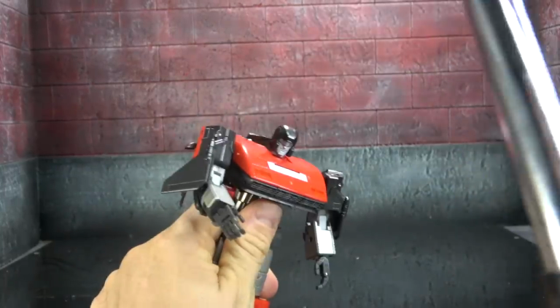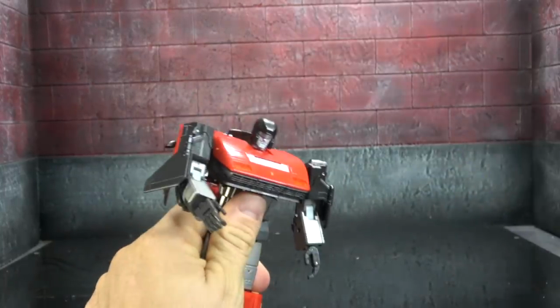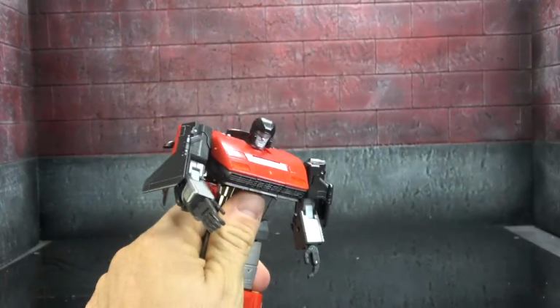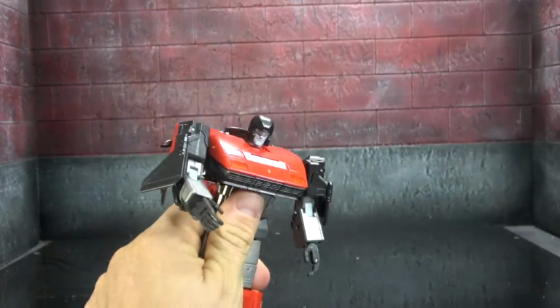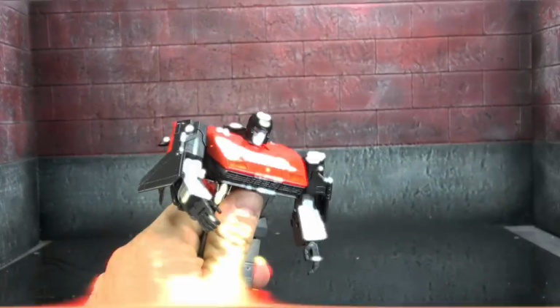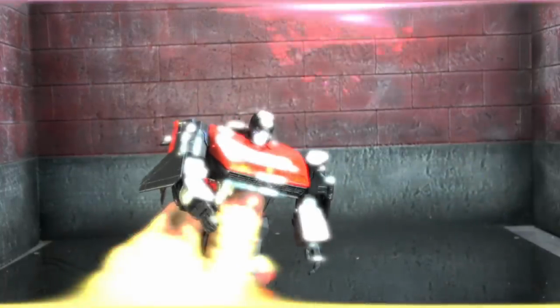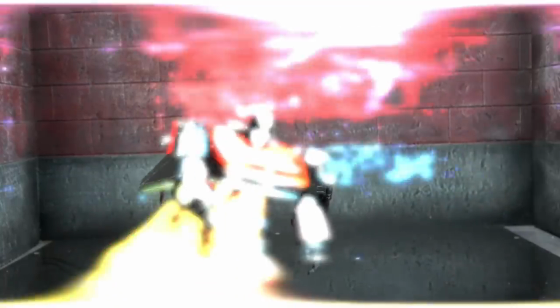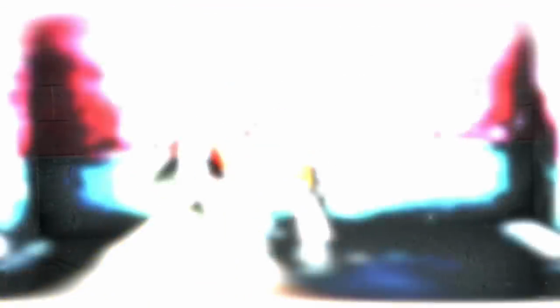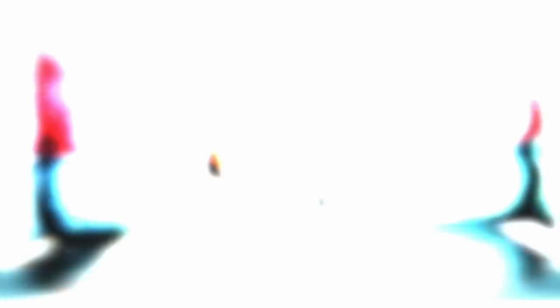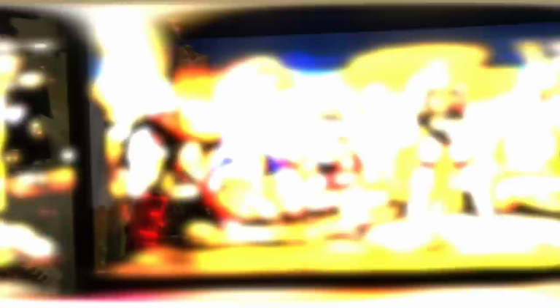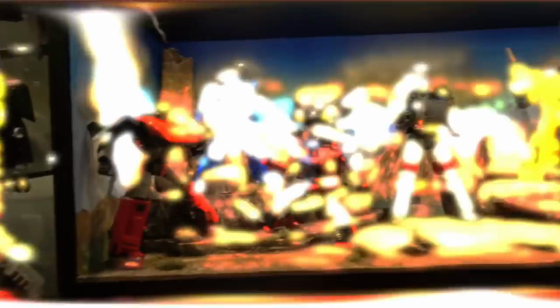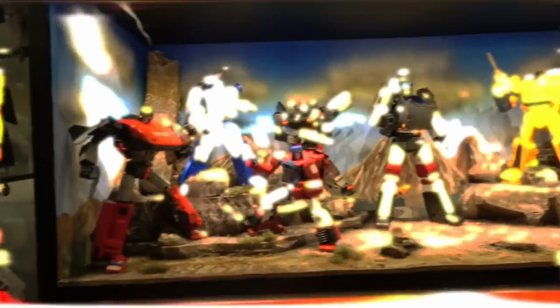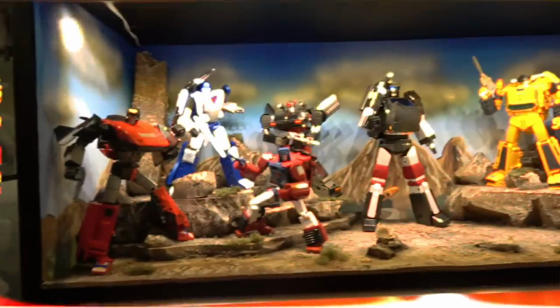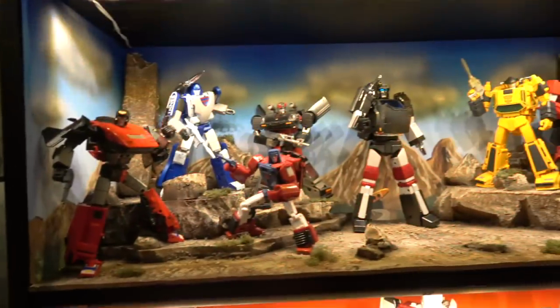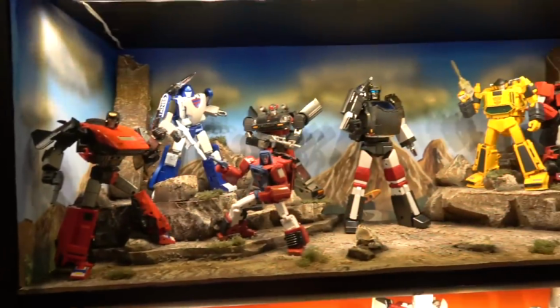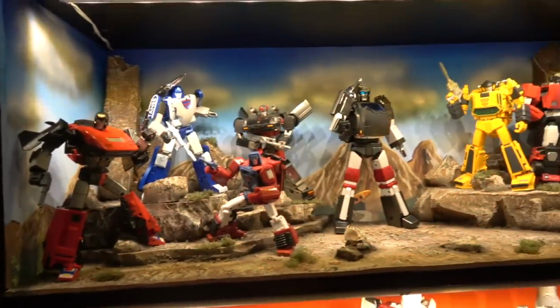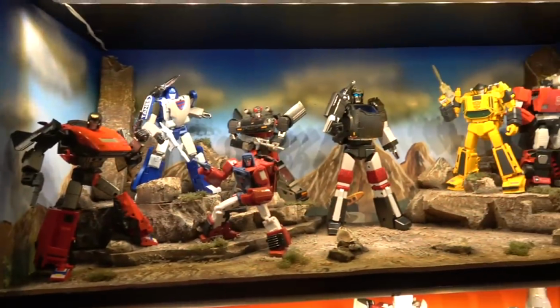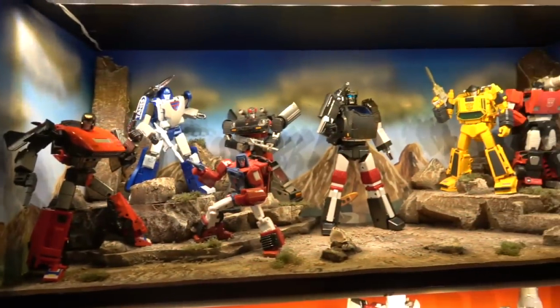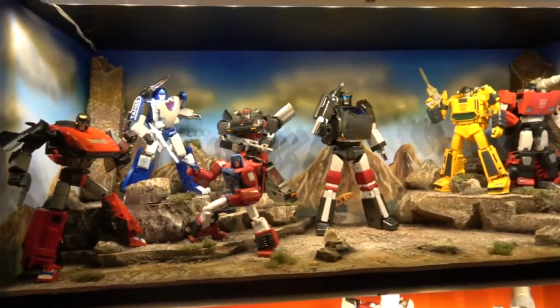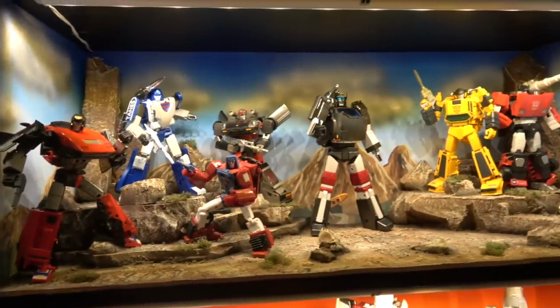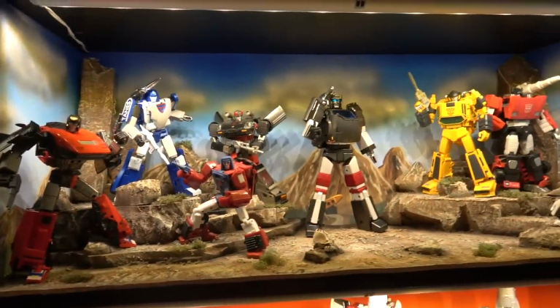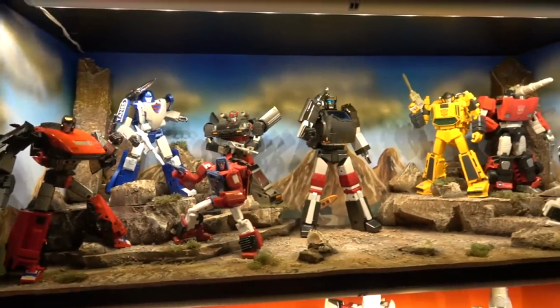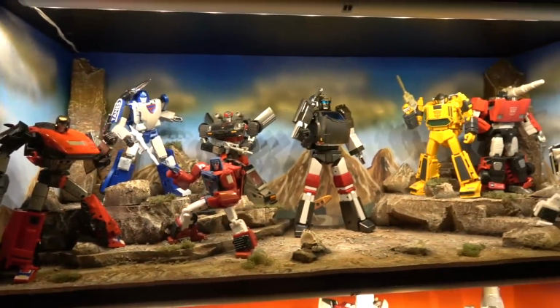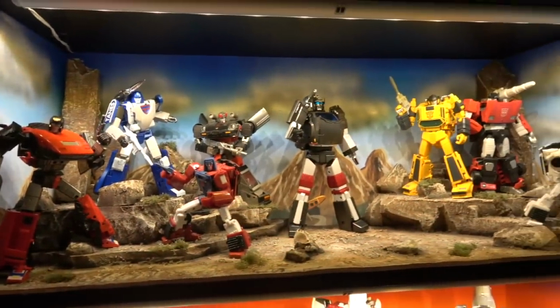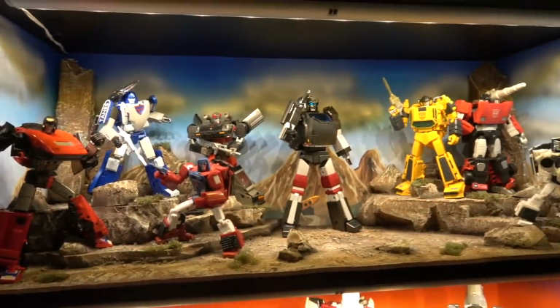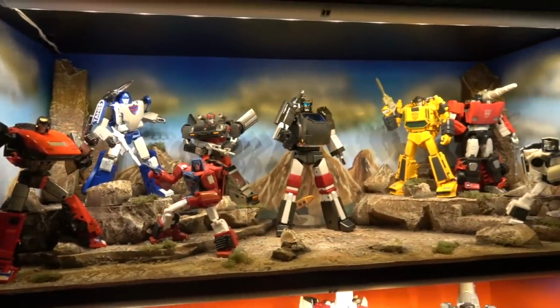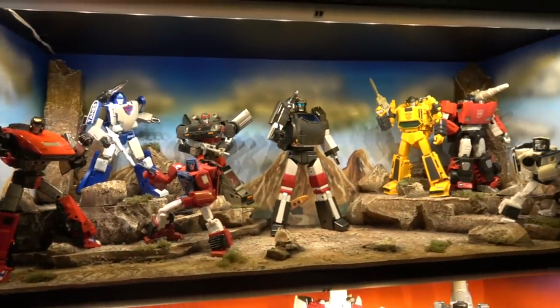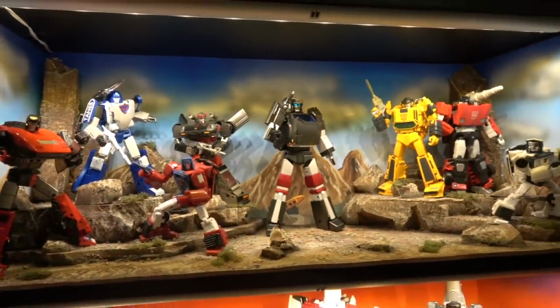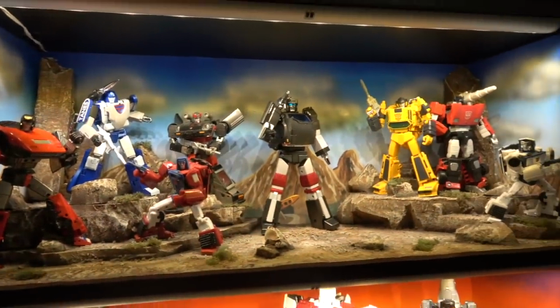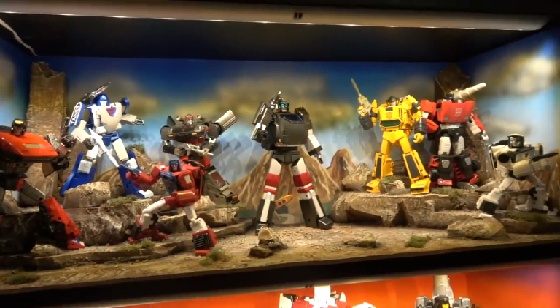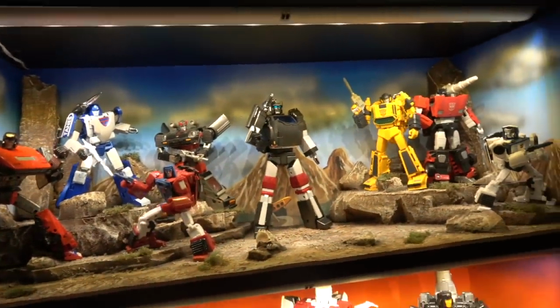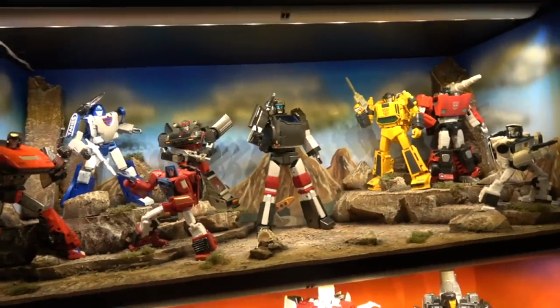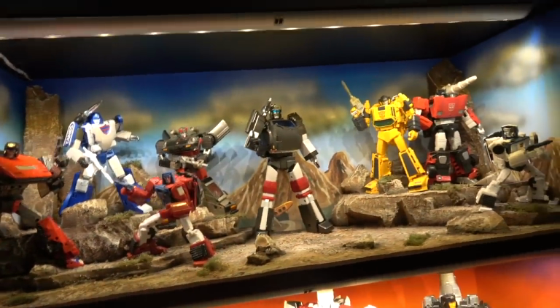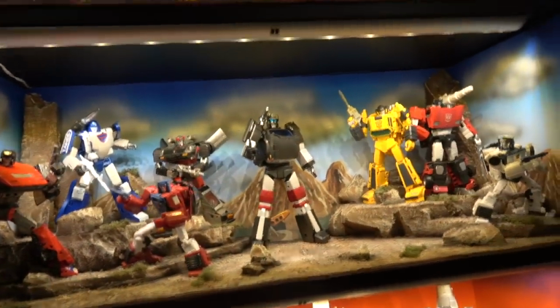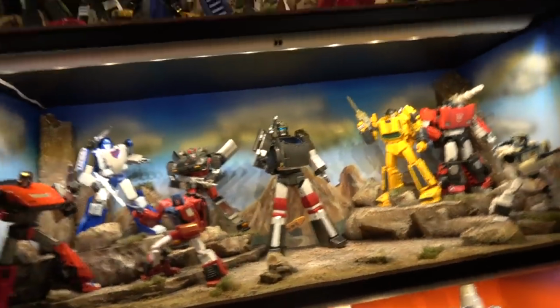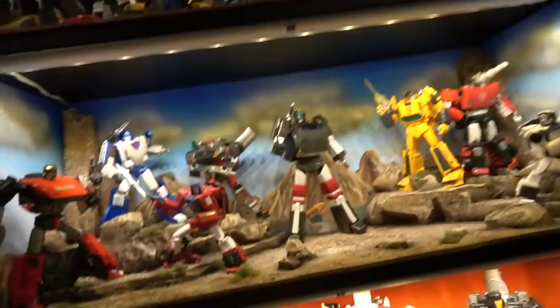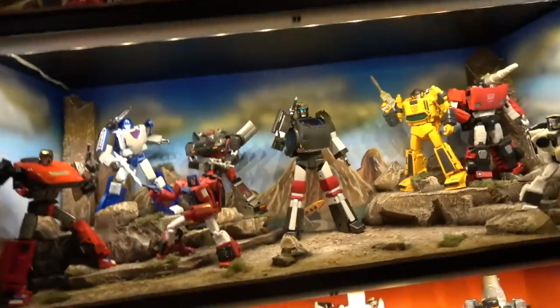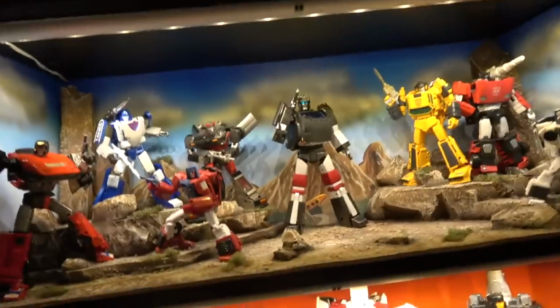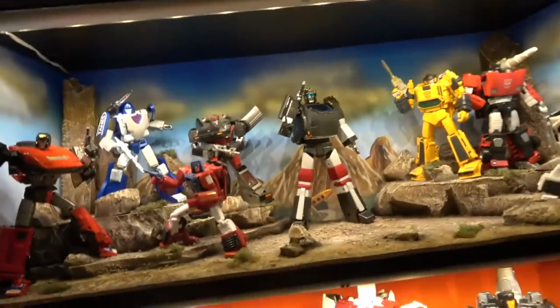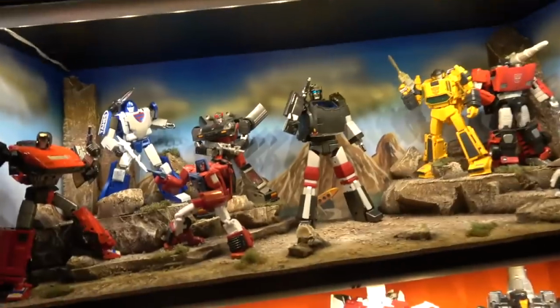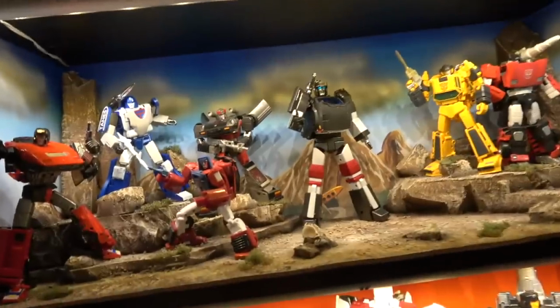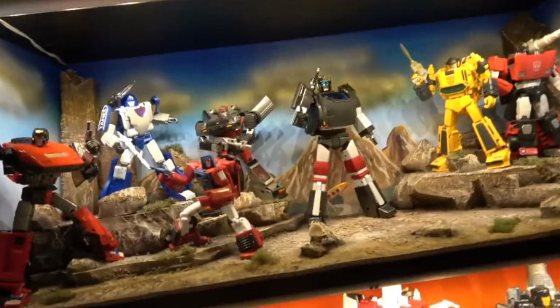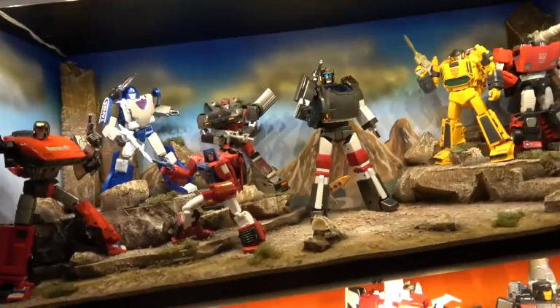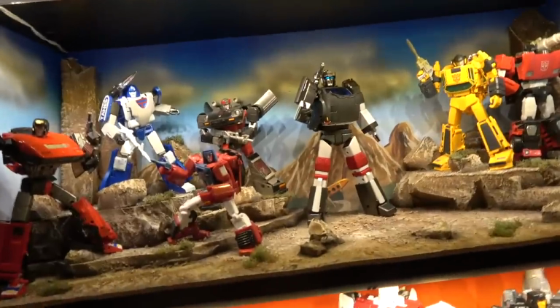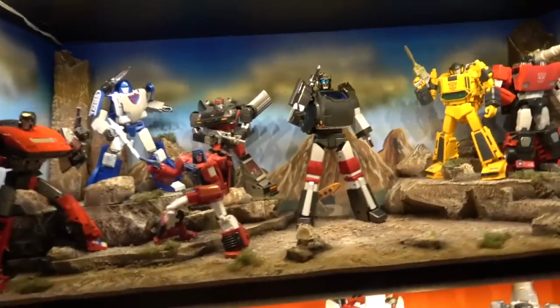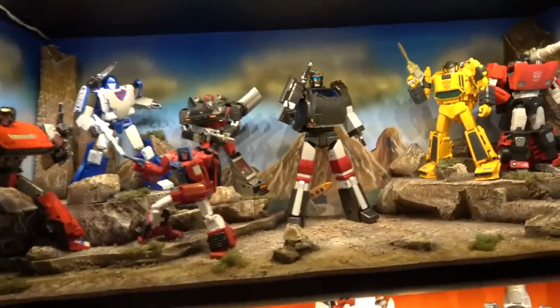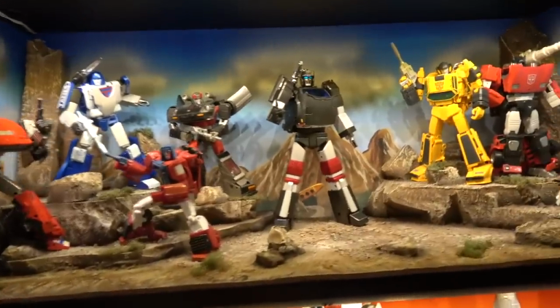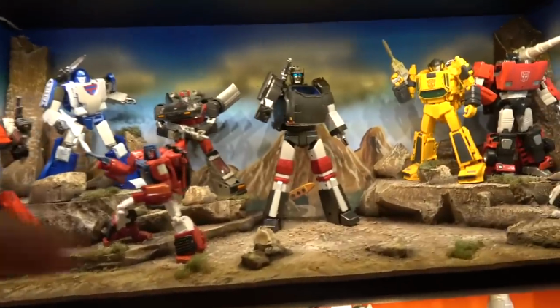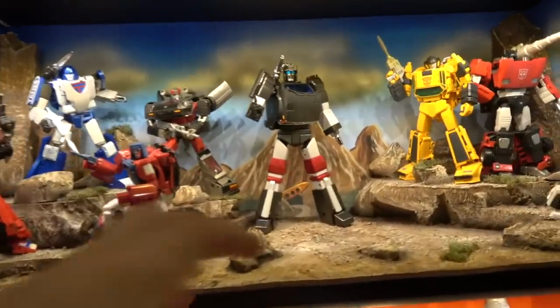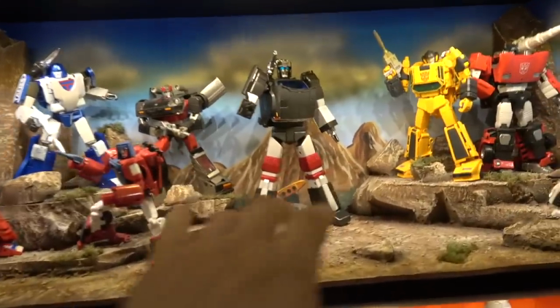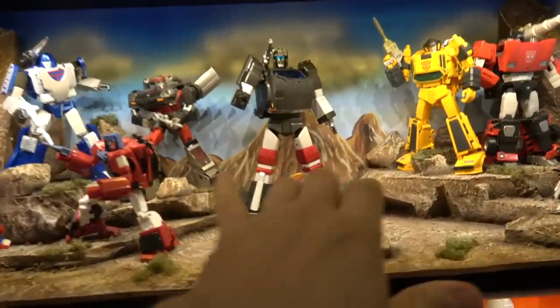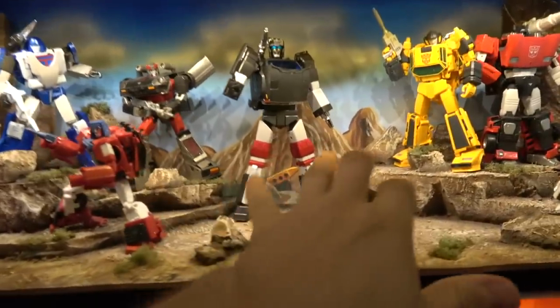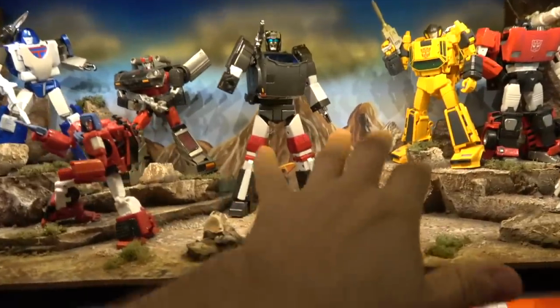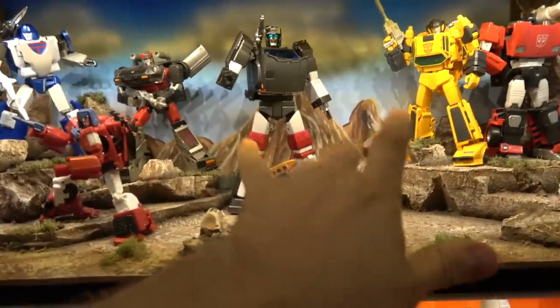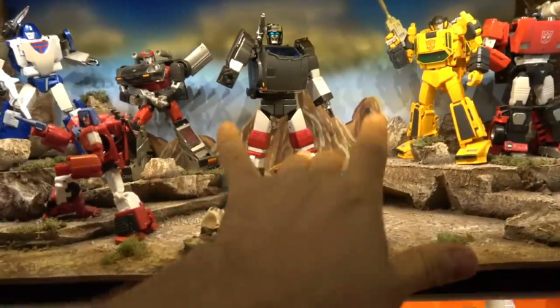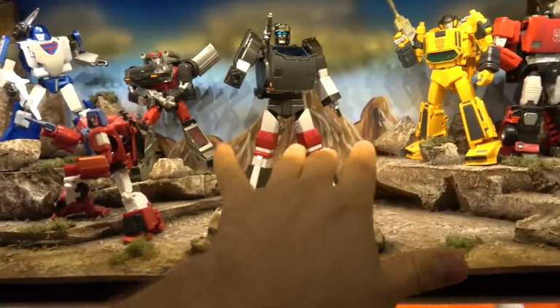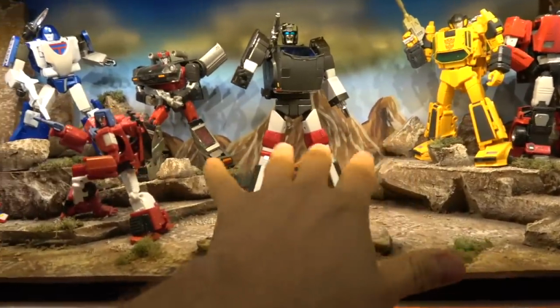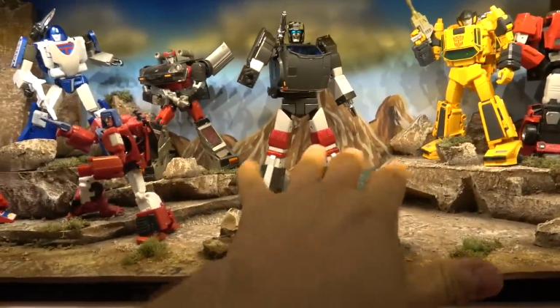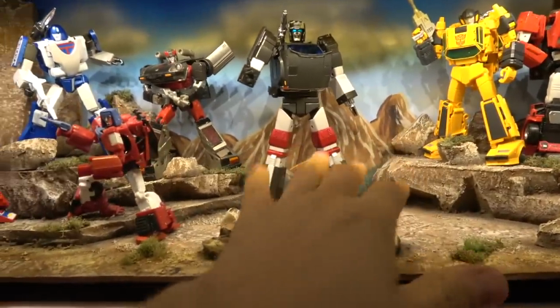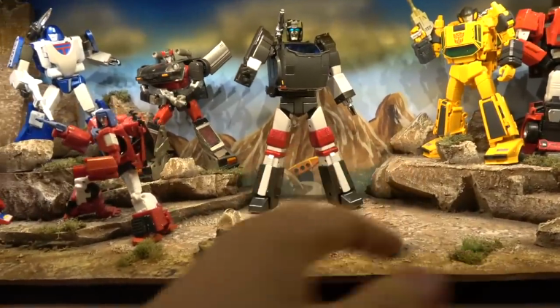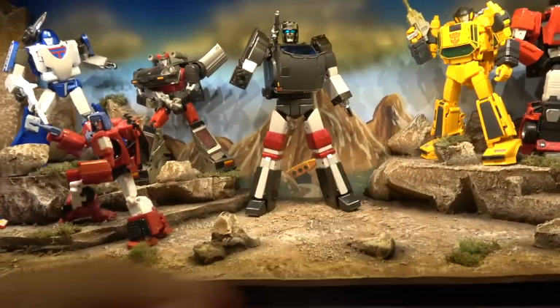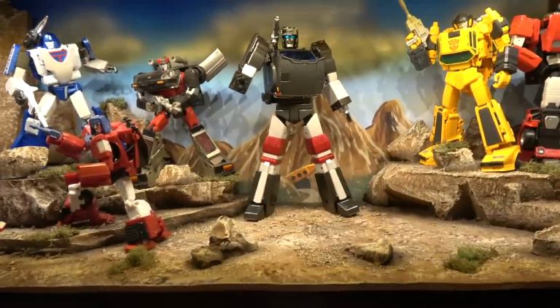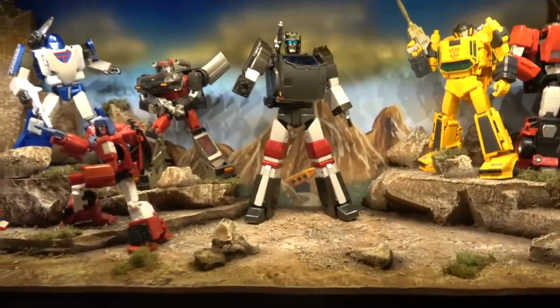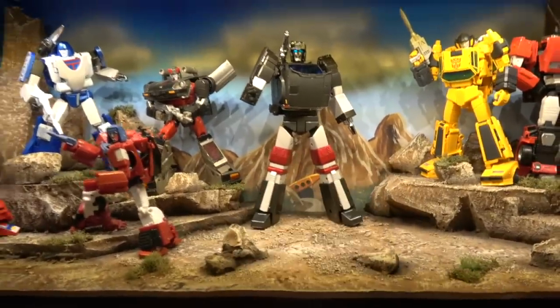There it is, and there he is on the shelf he's going on. The other two I plan on putting there as well.